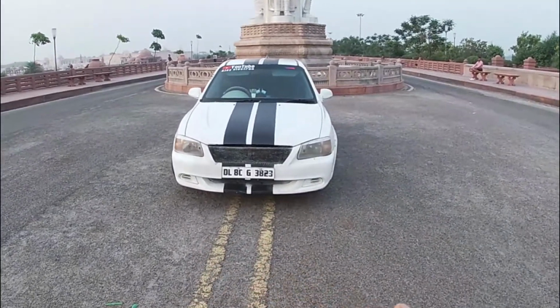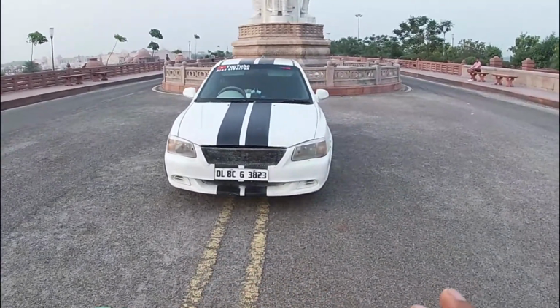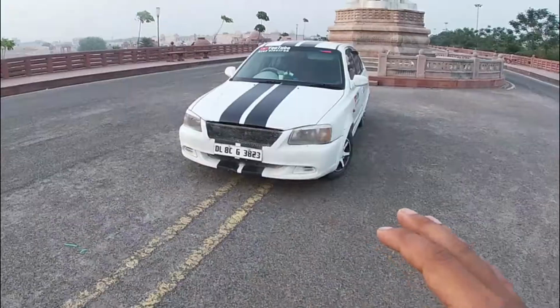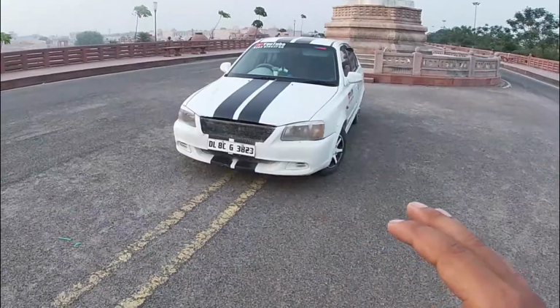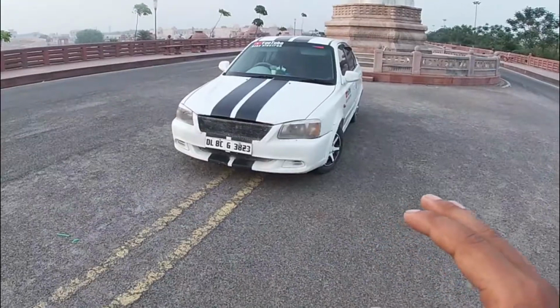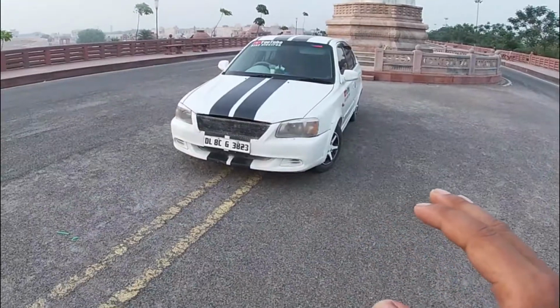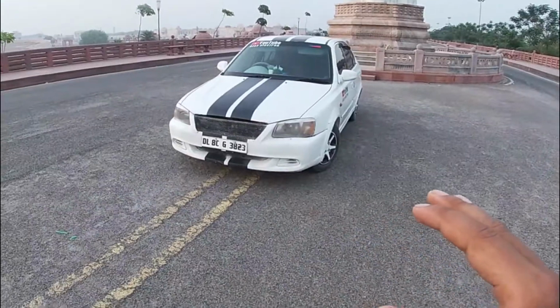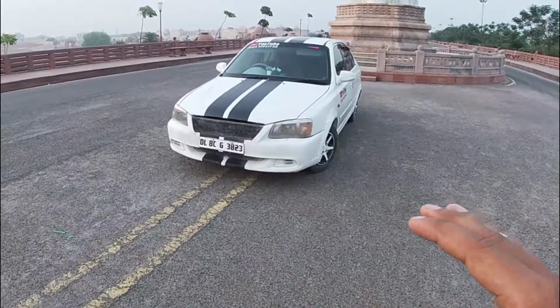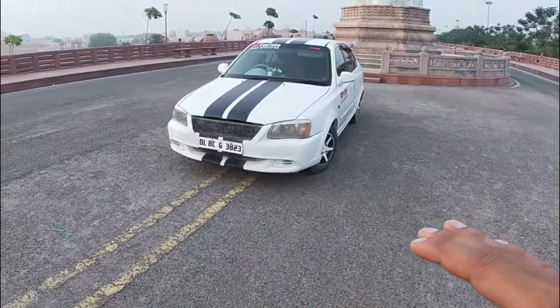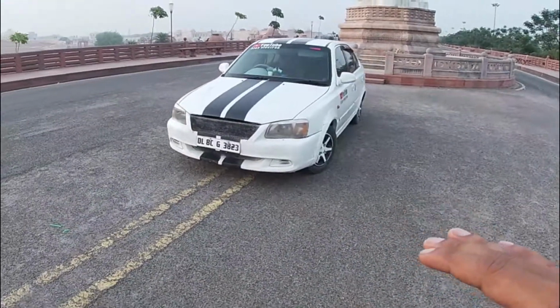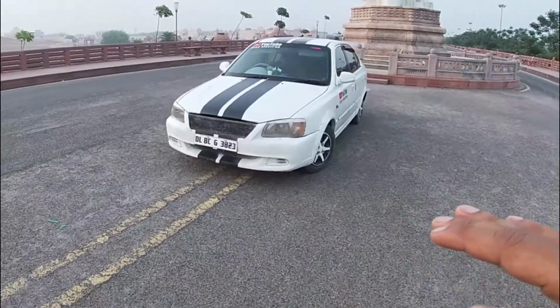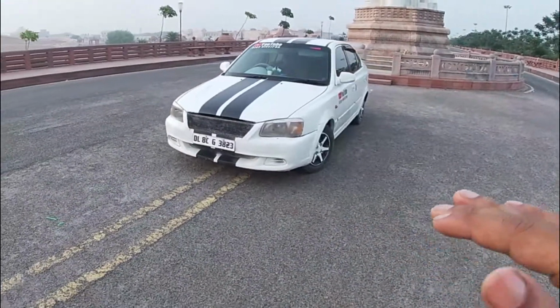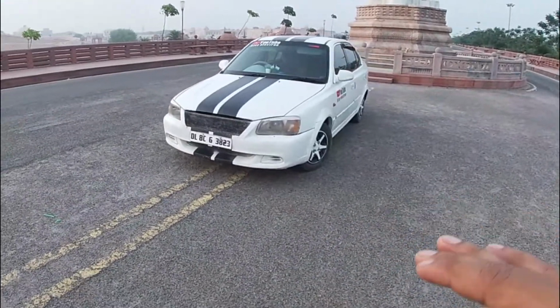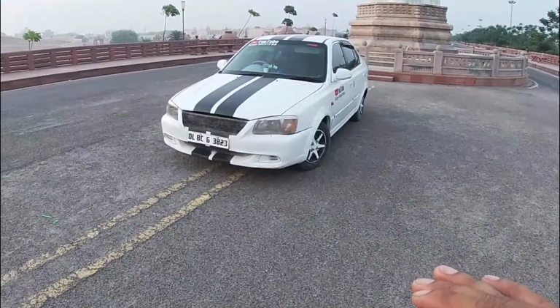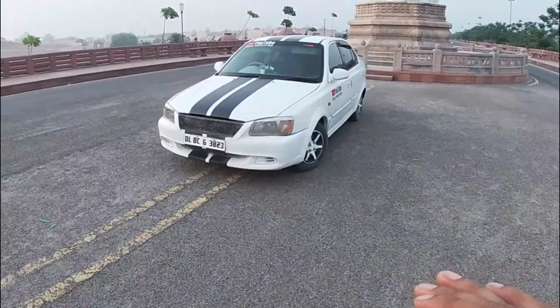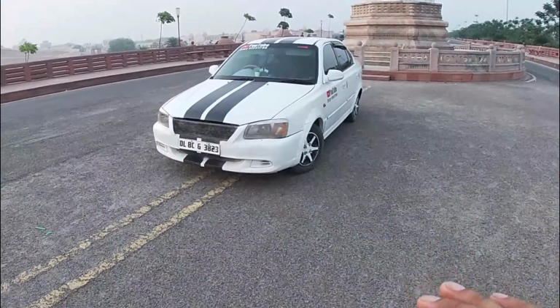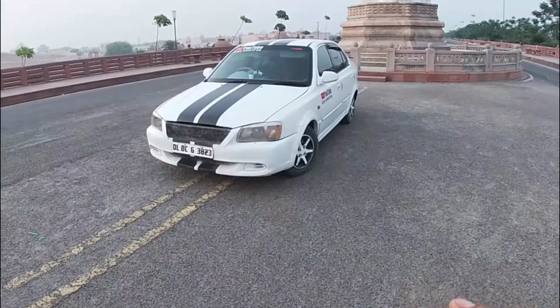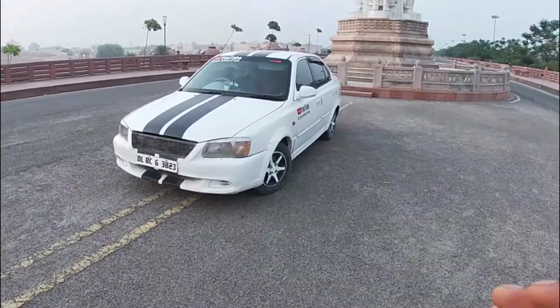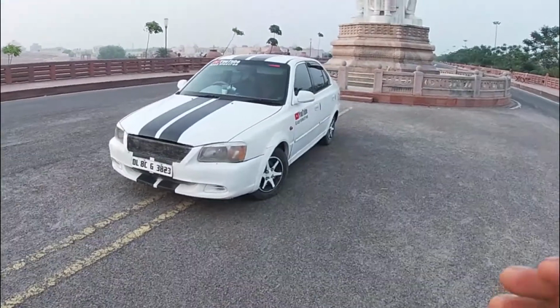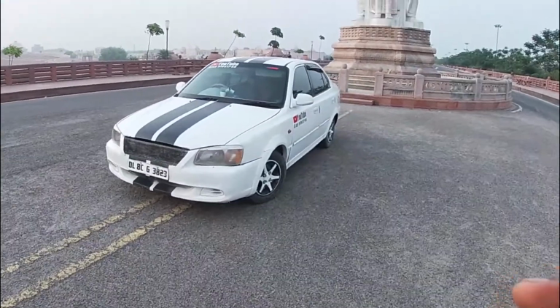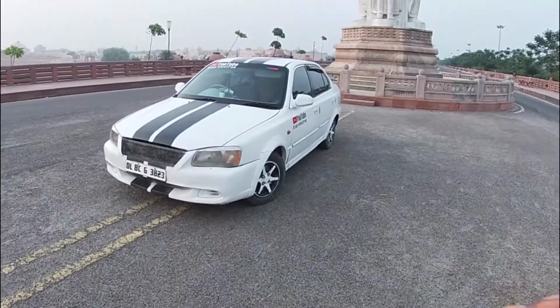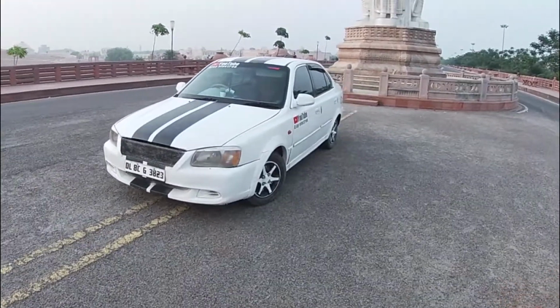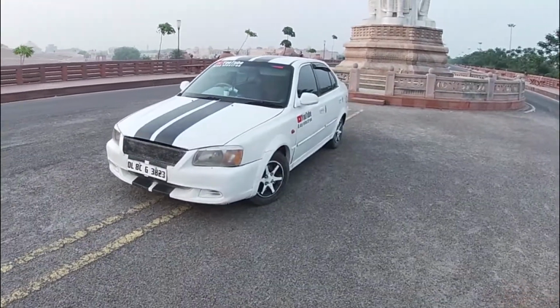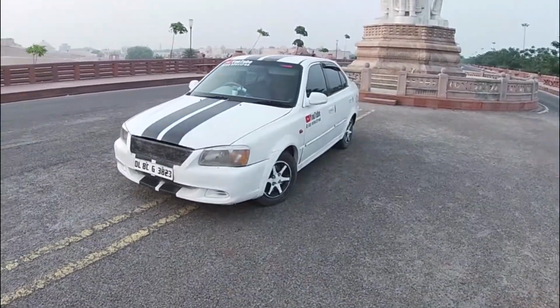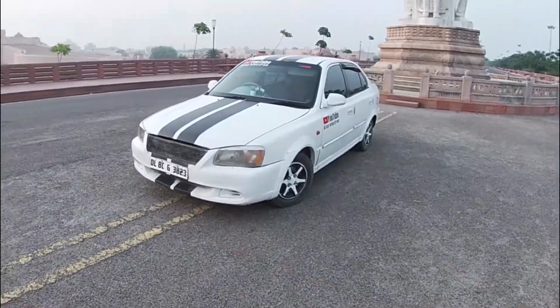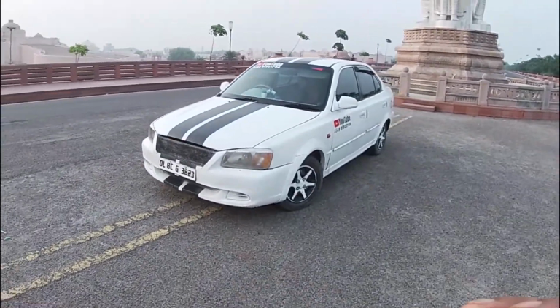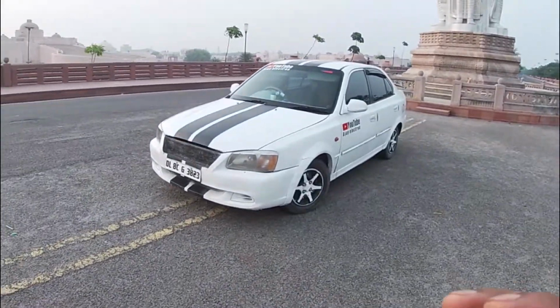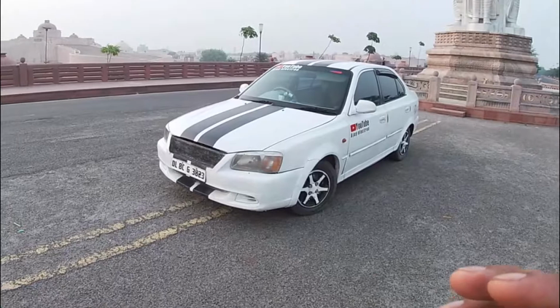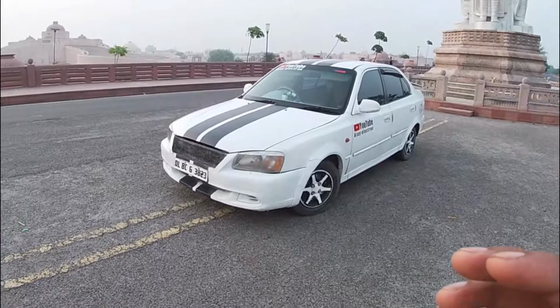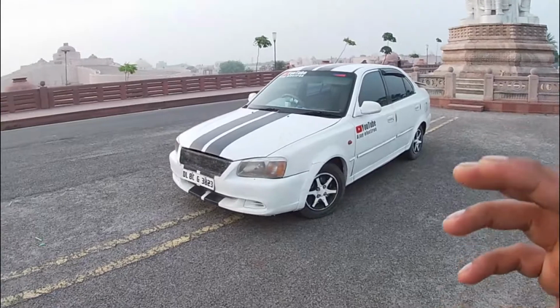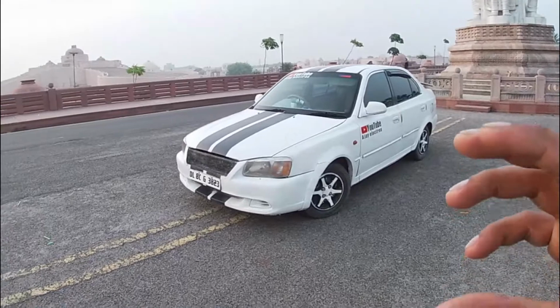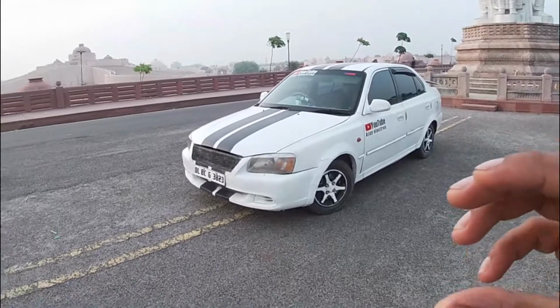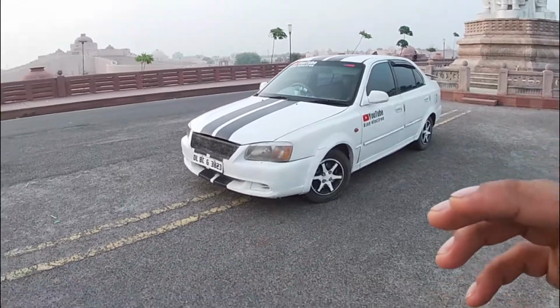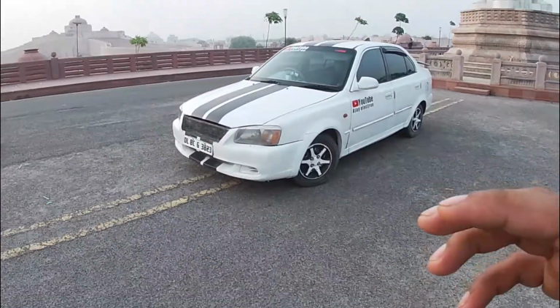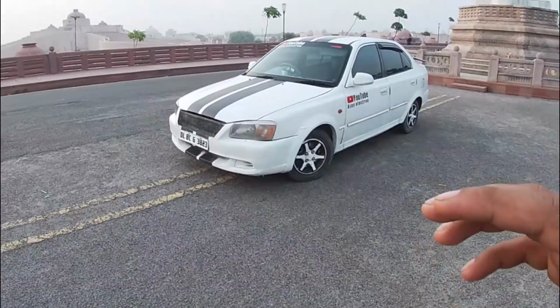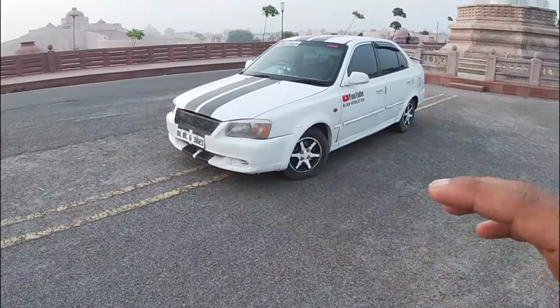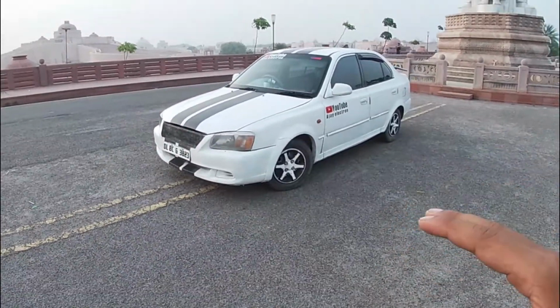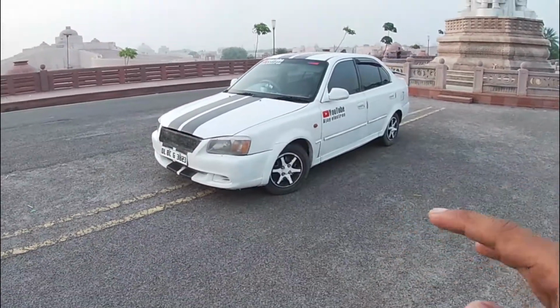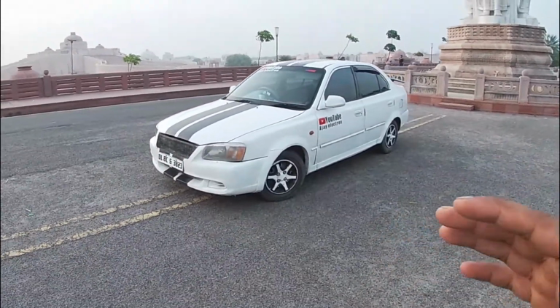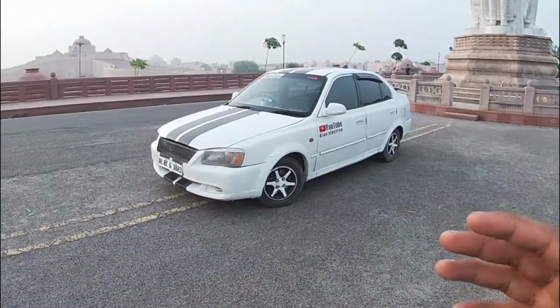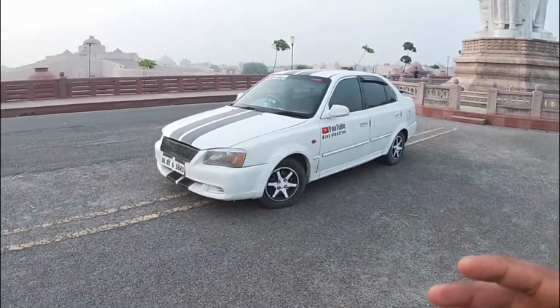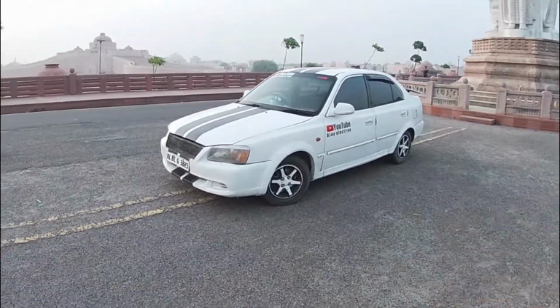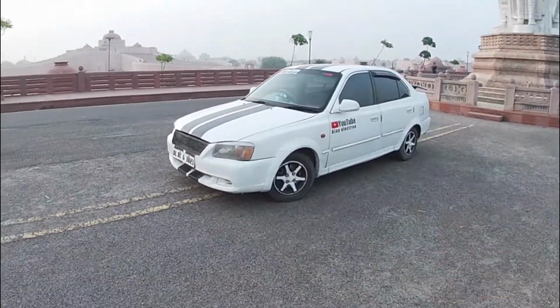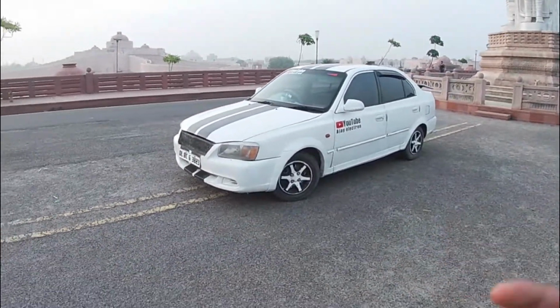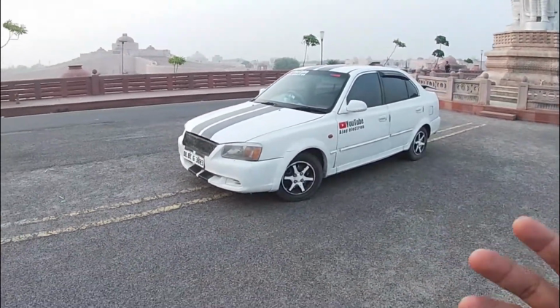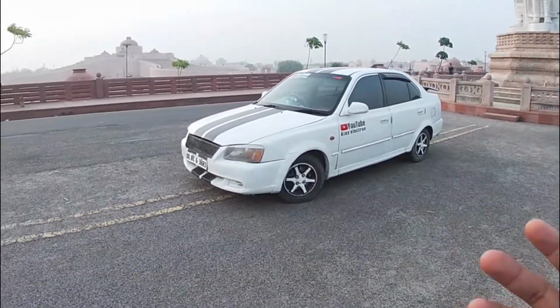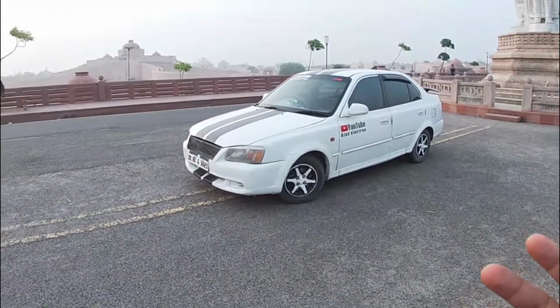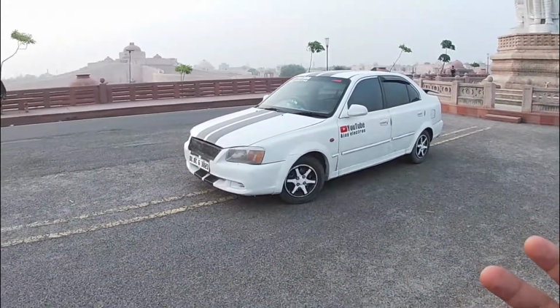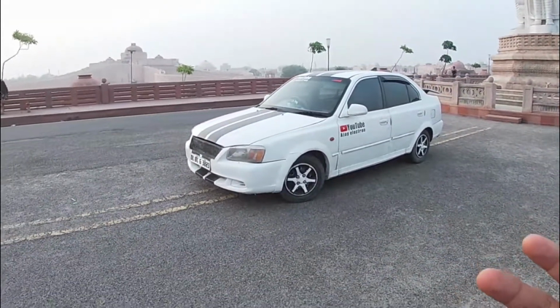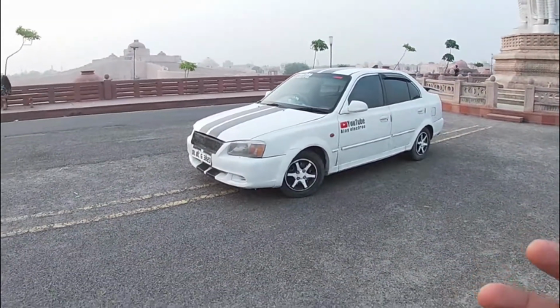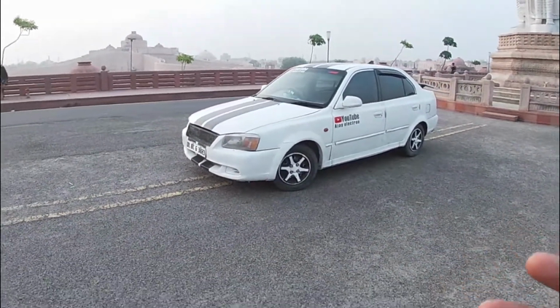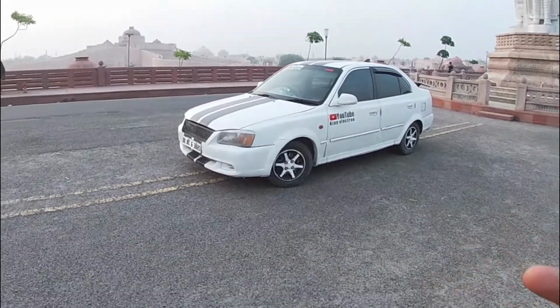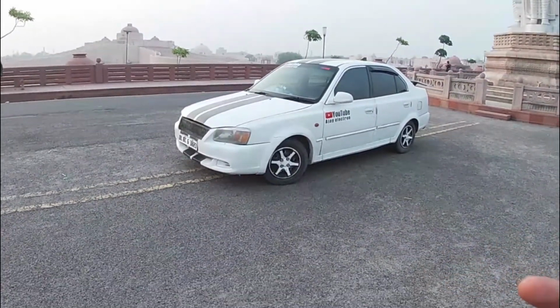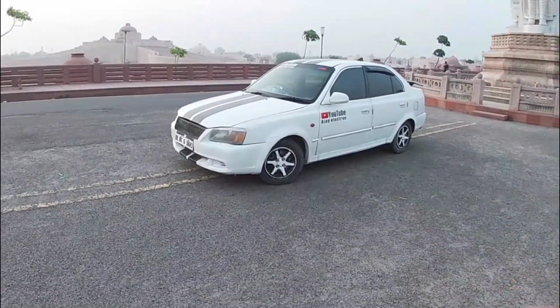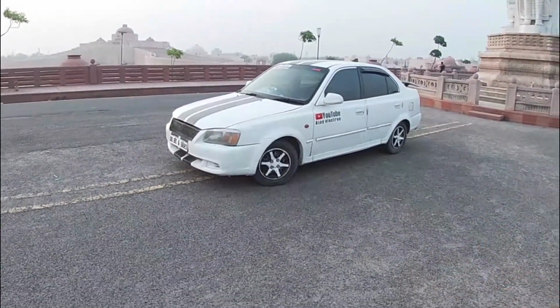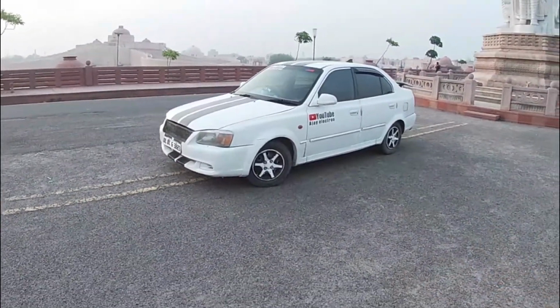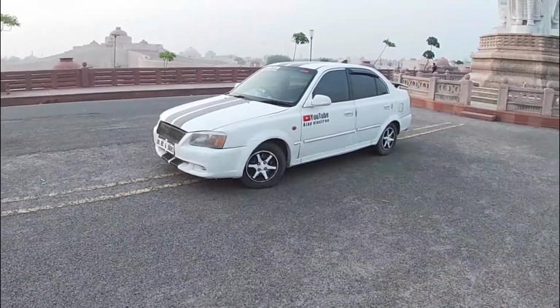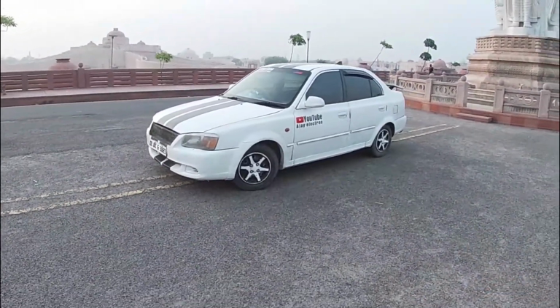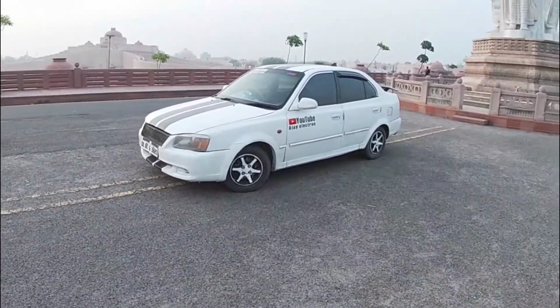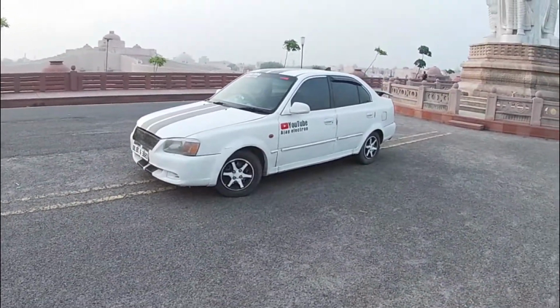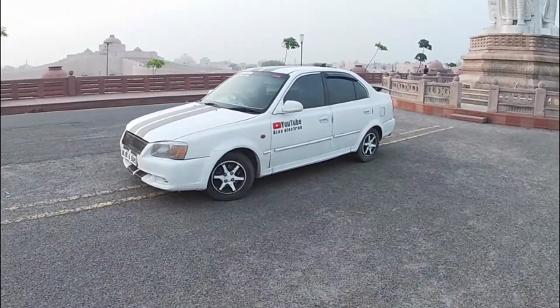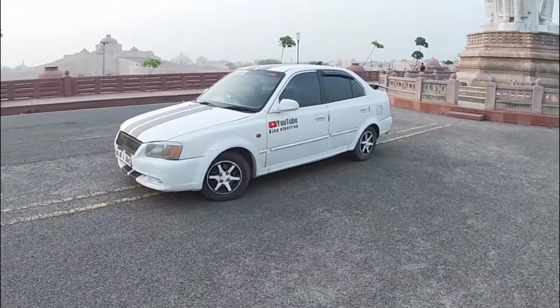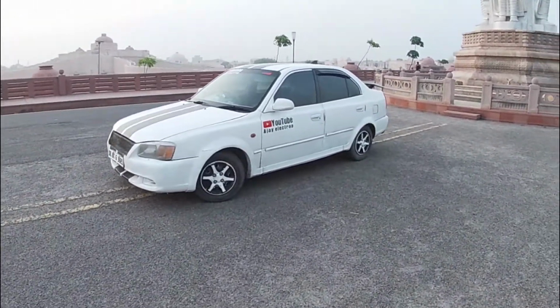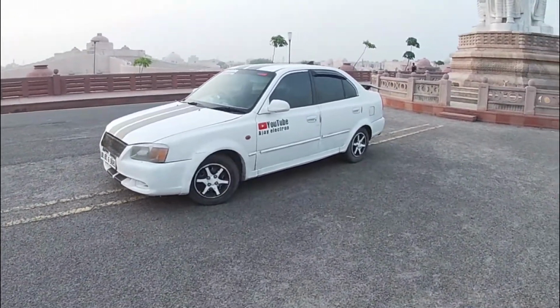The car is also lowered — the suspension has been adjusted a little bit — which makes it look even better.